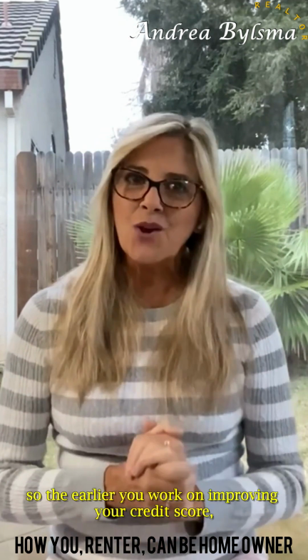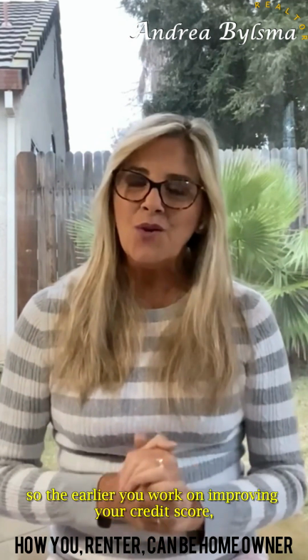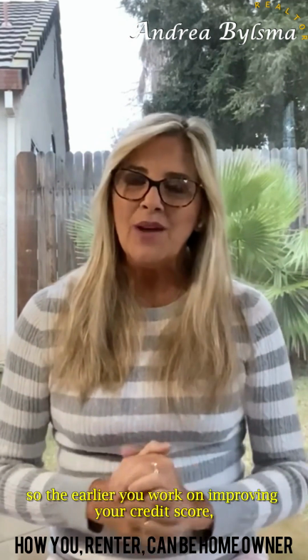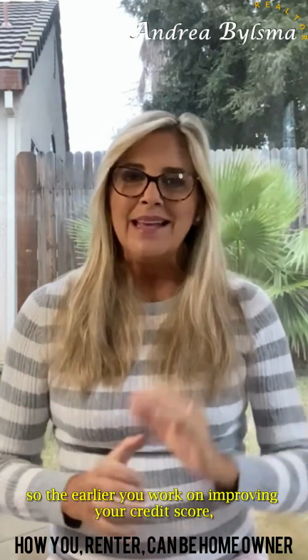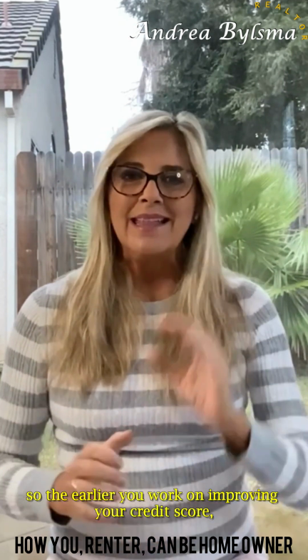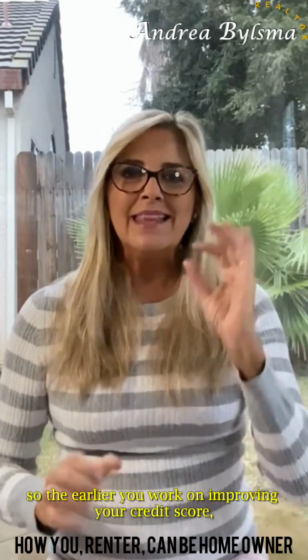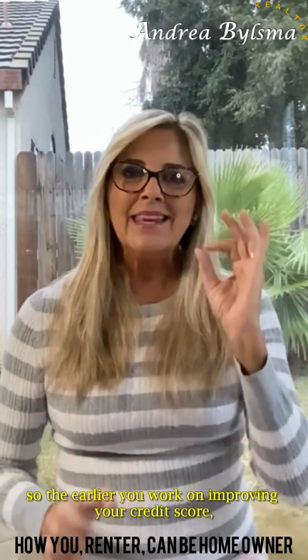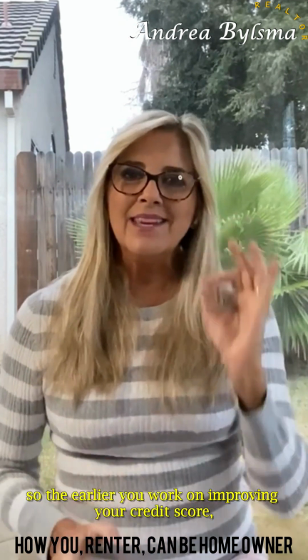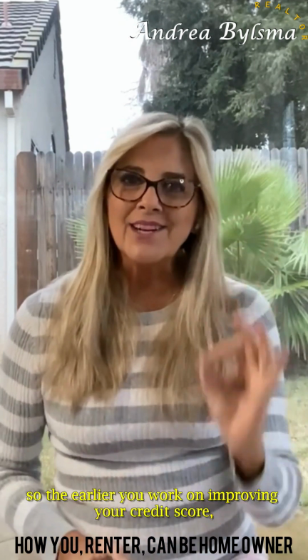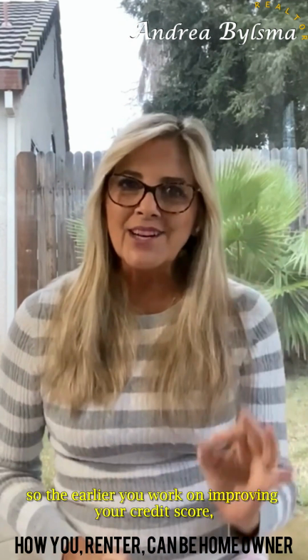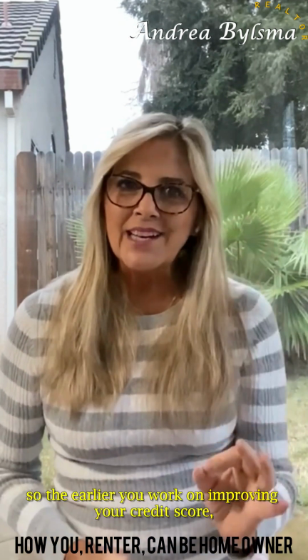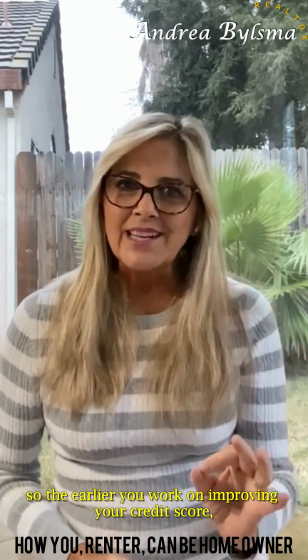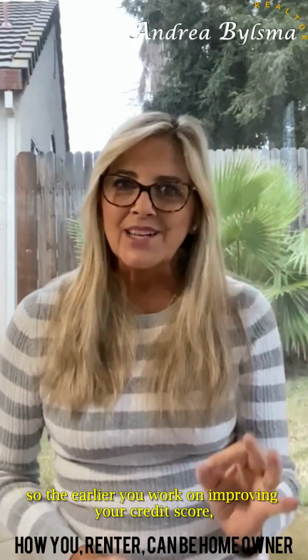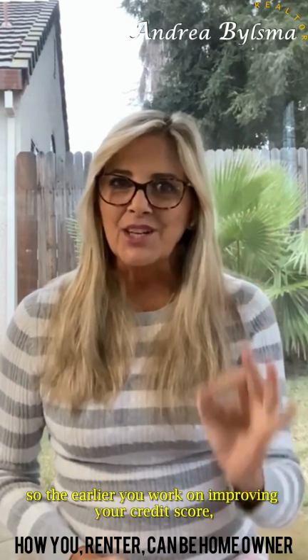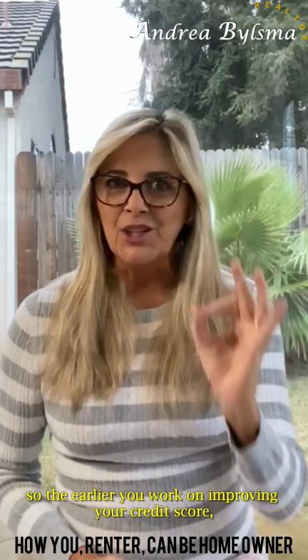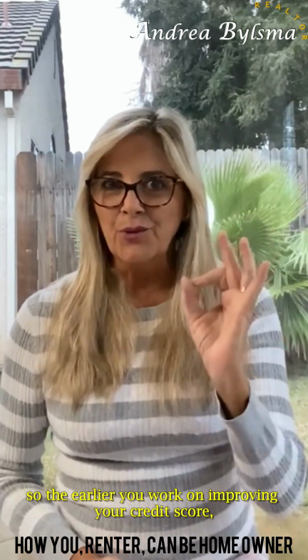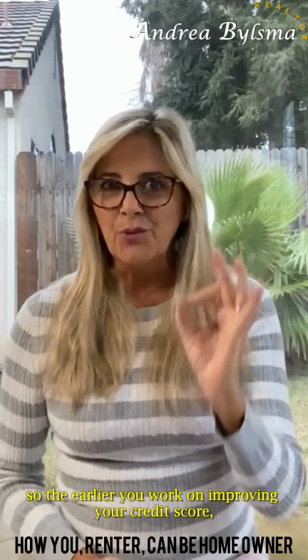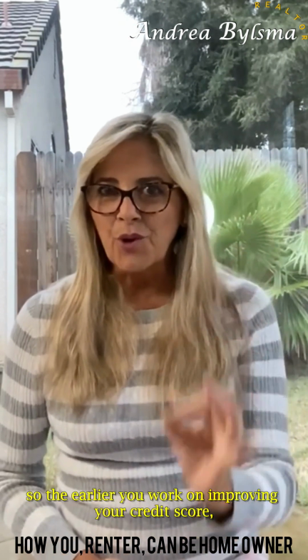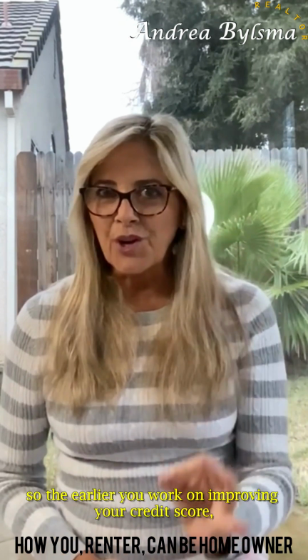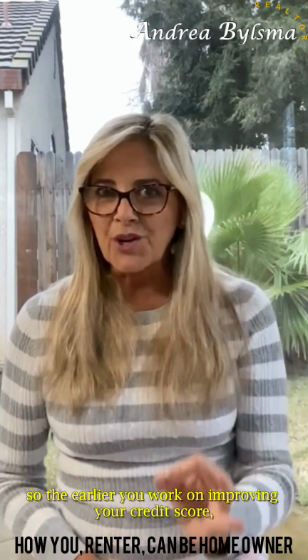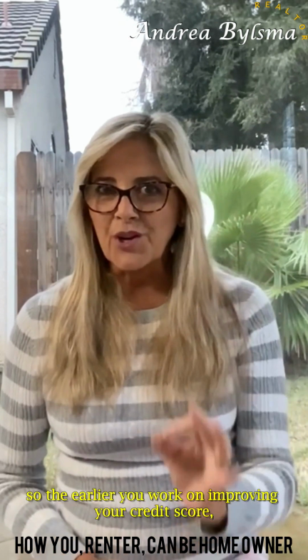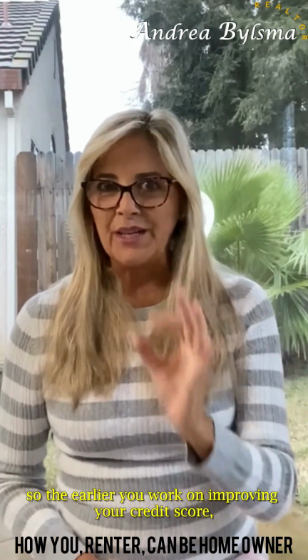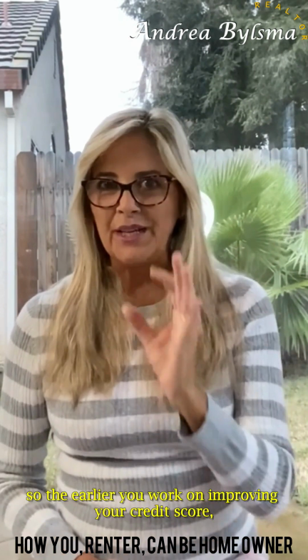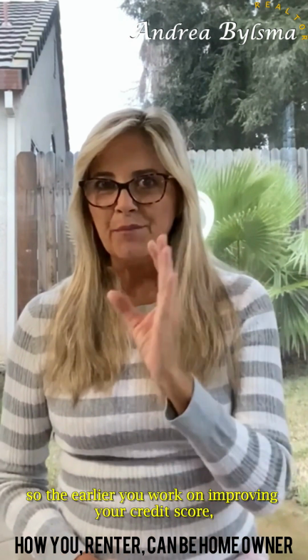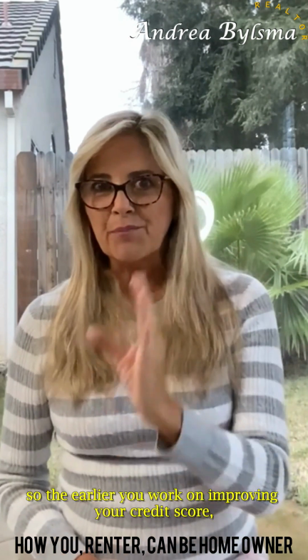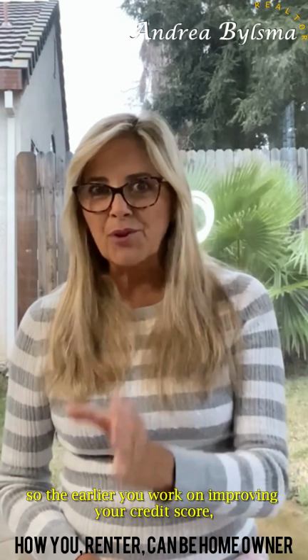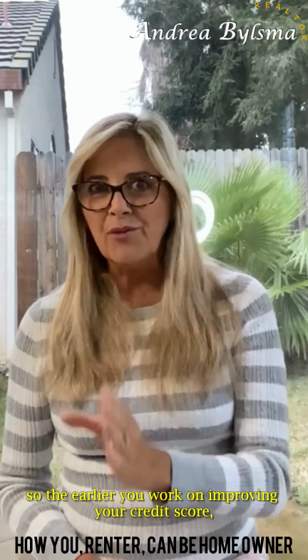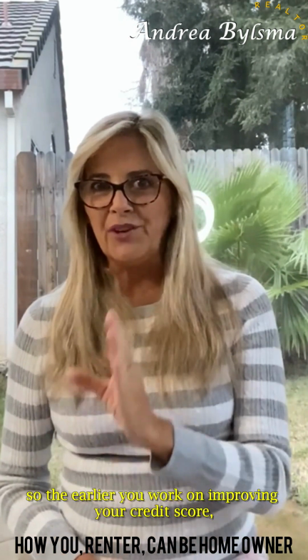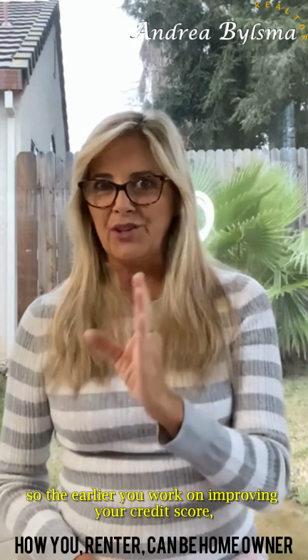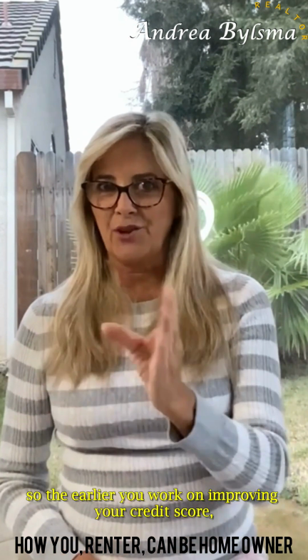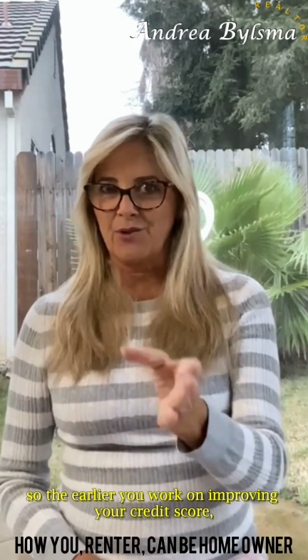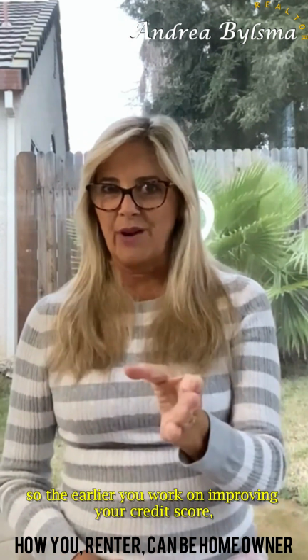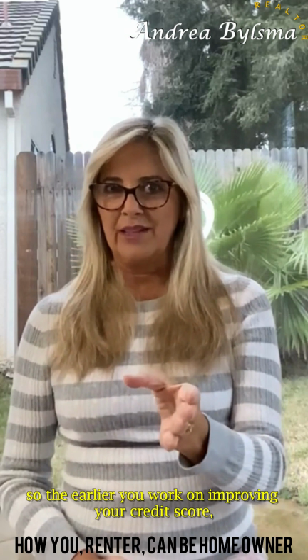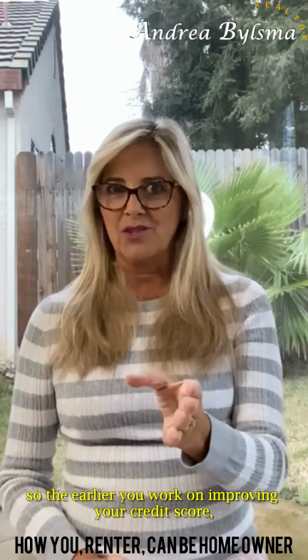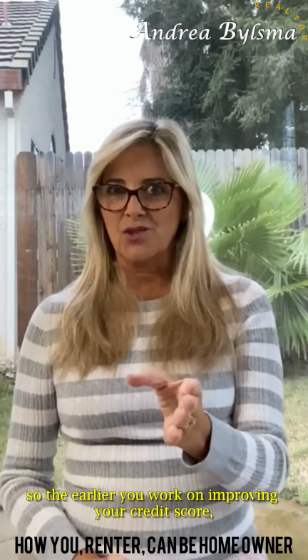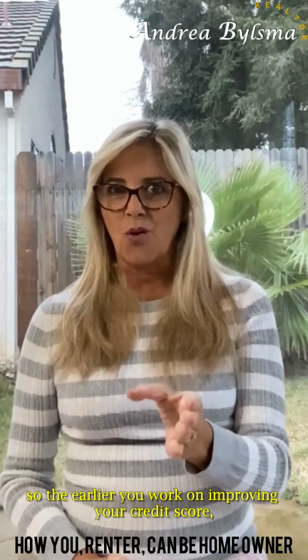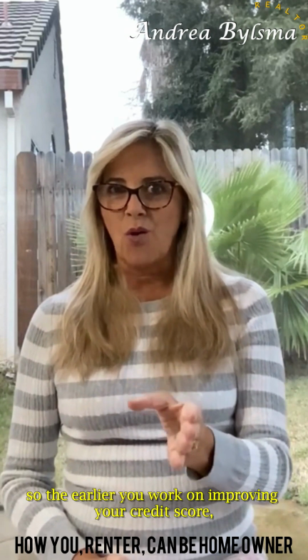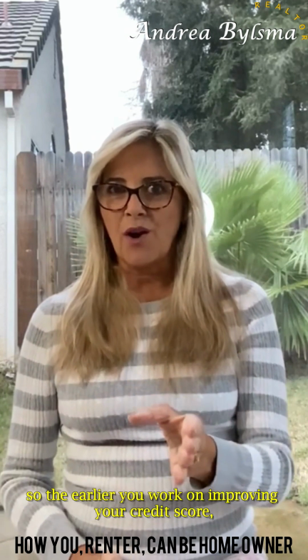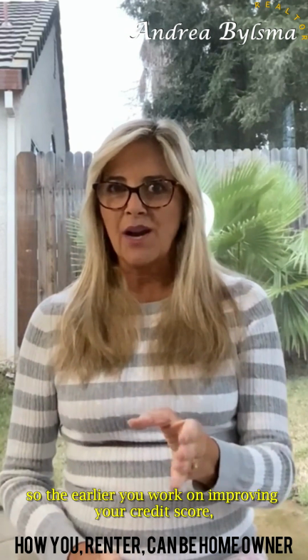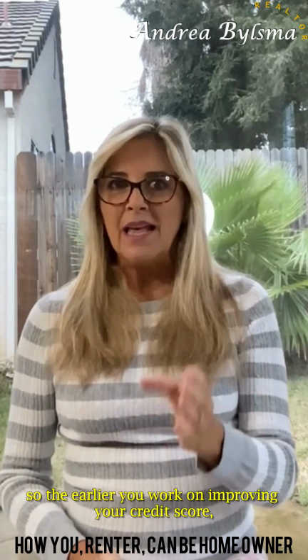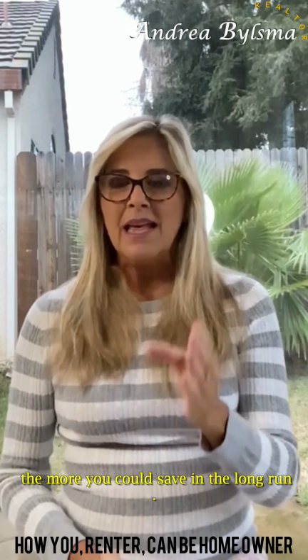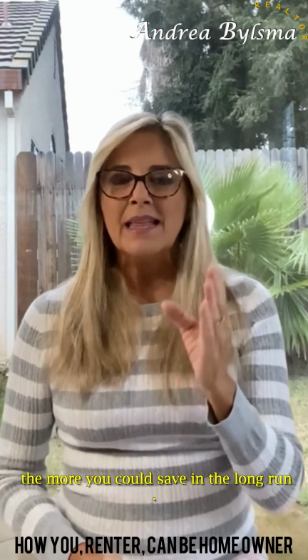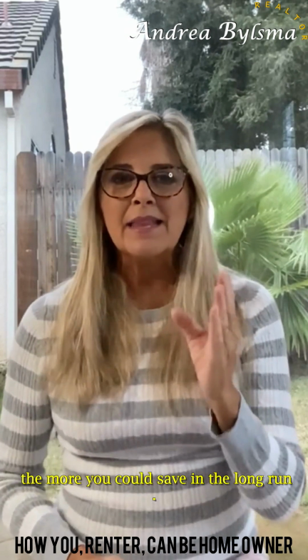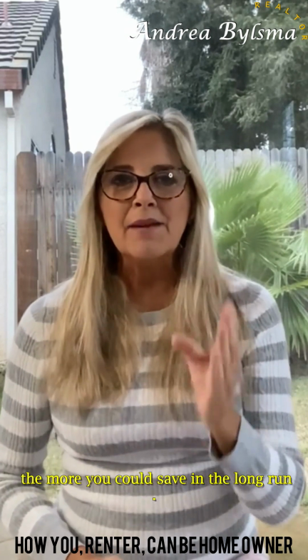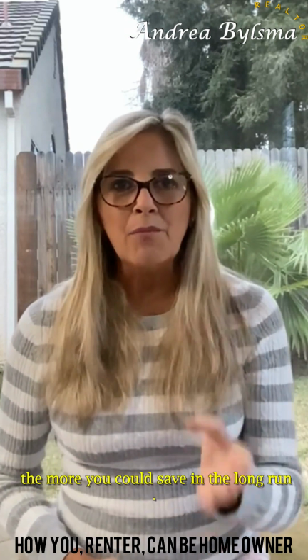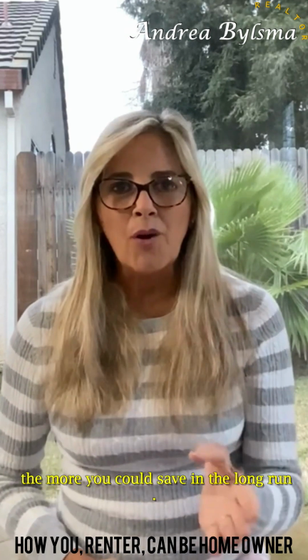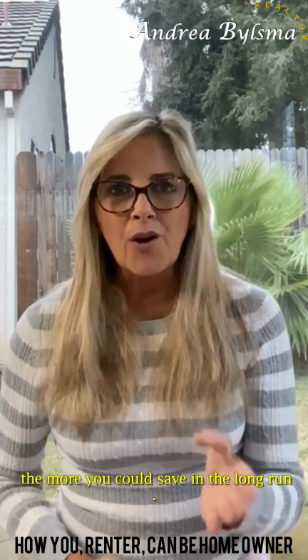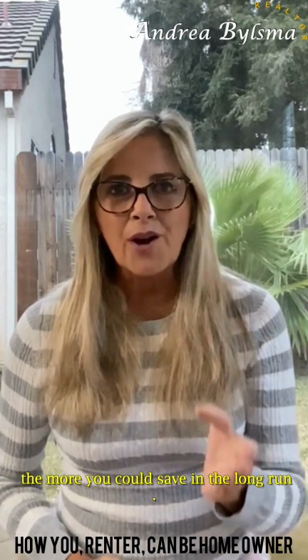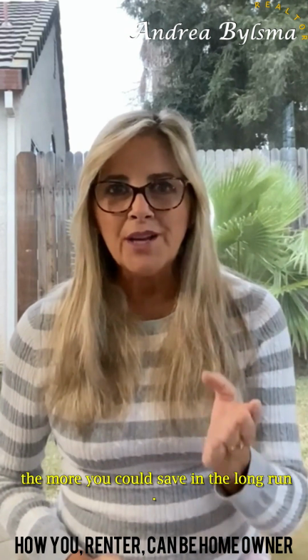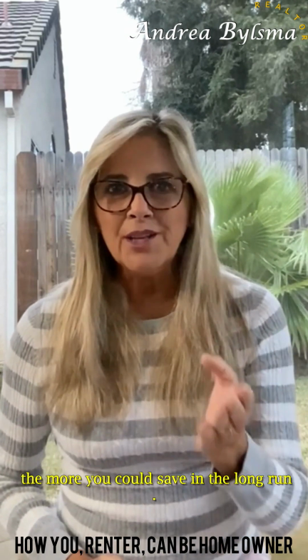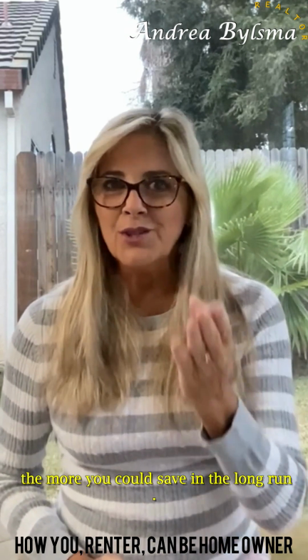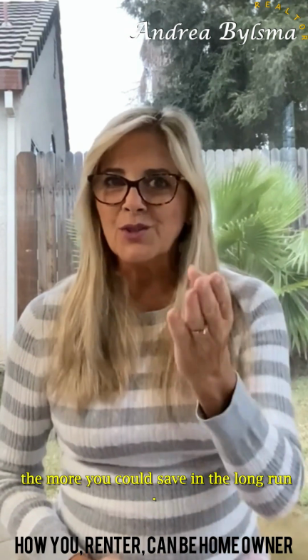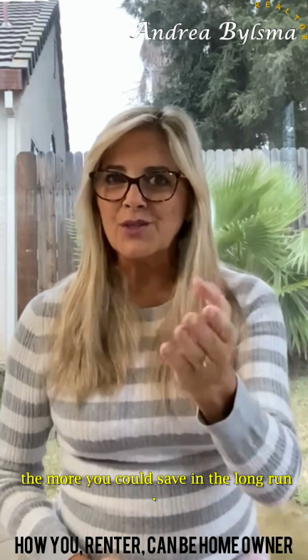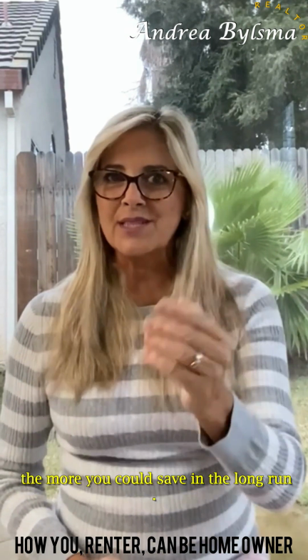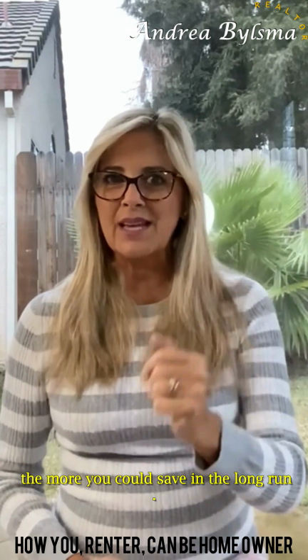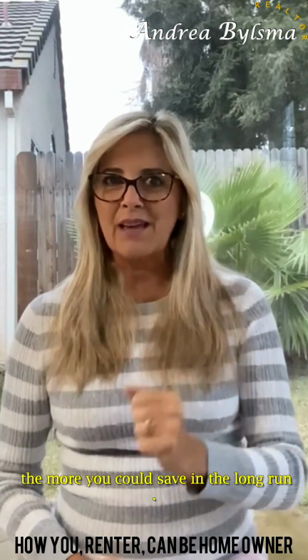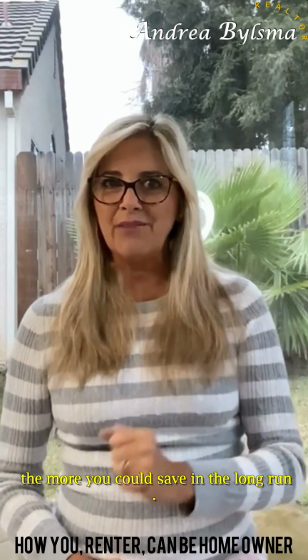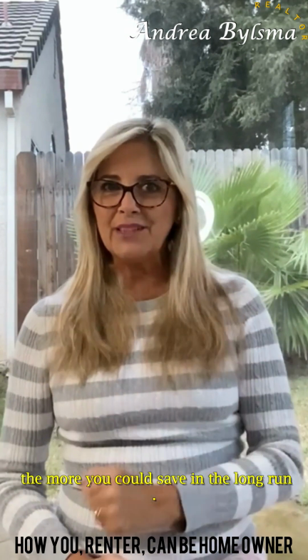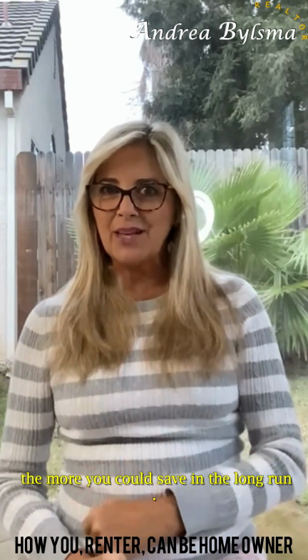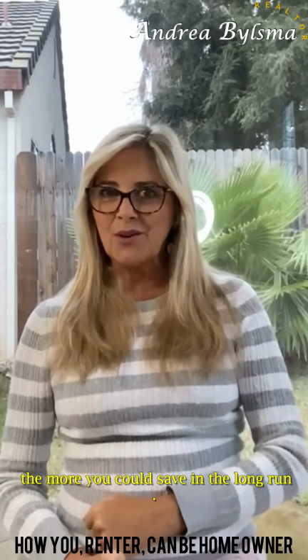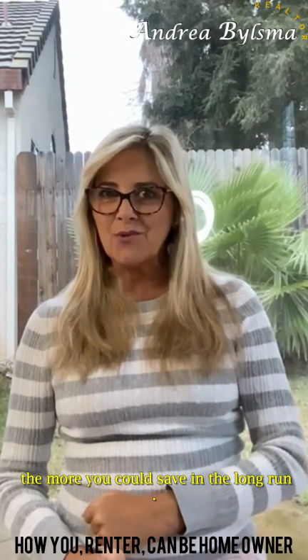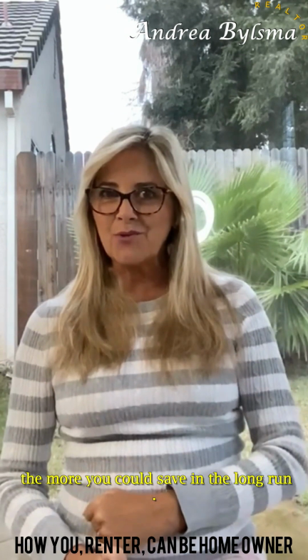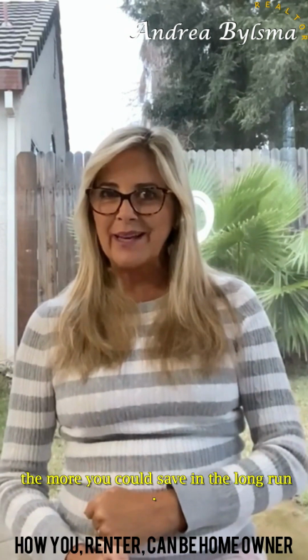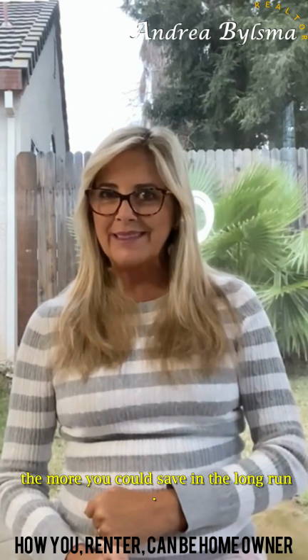So, the earlier you work on improving your credit score, the more you could save in the long run.